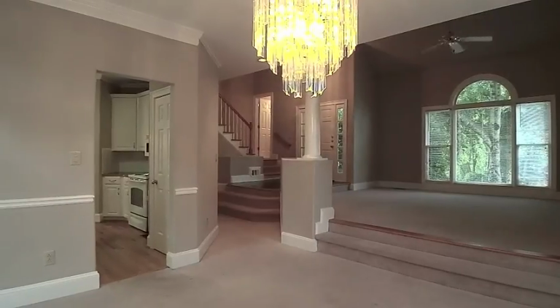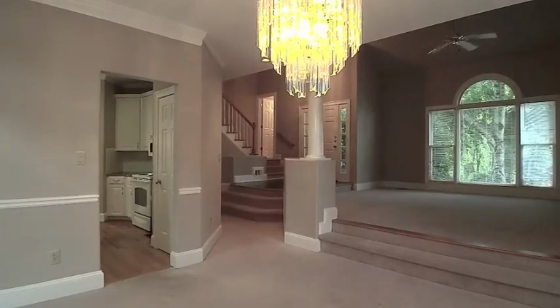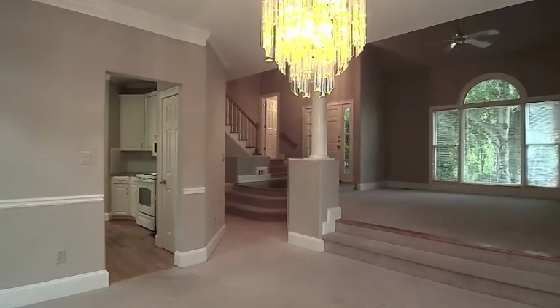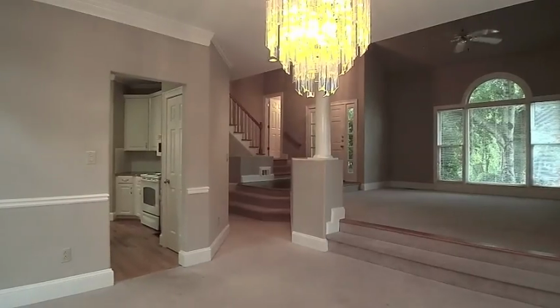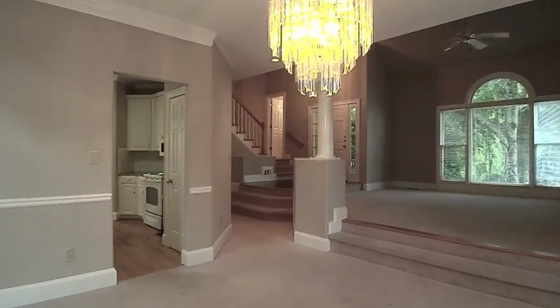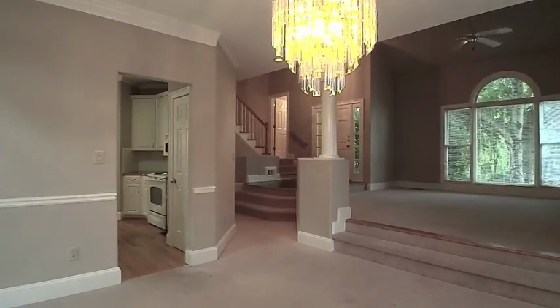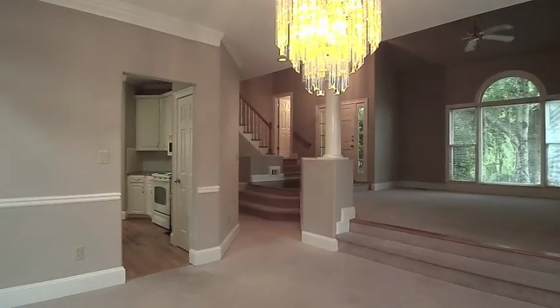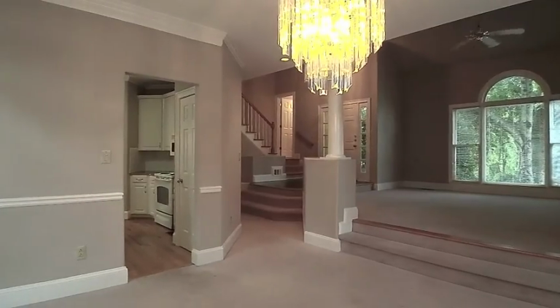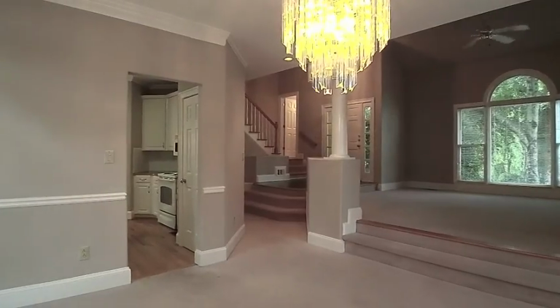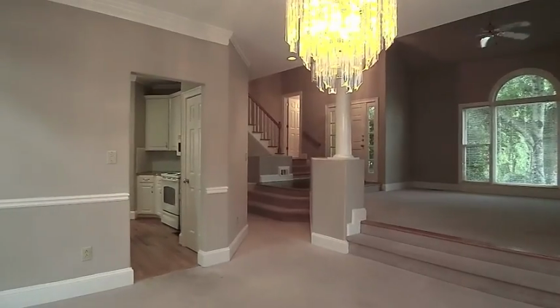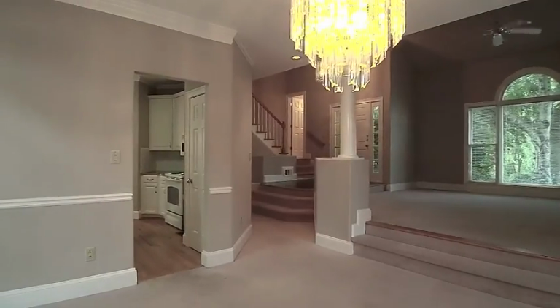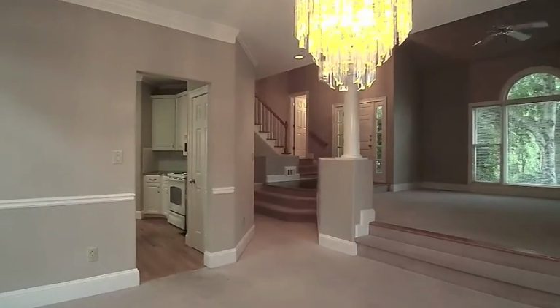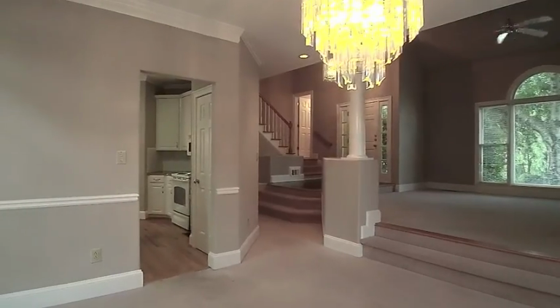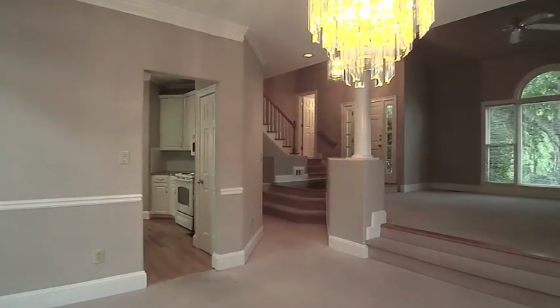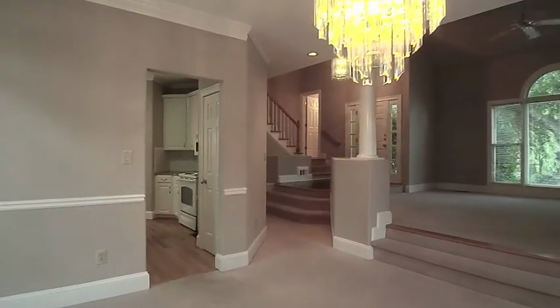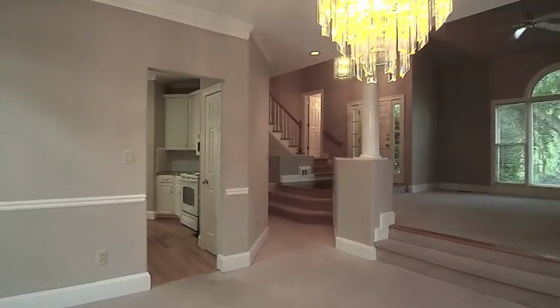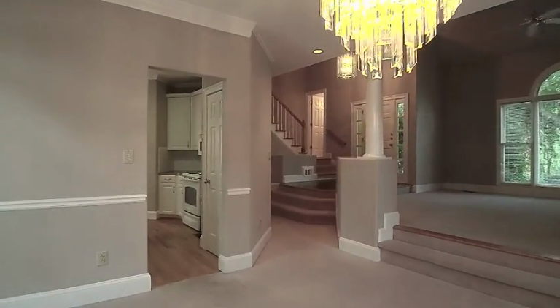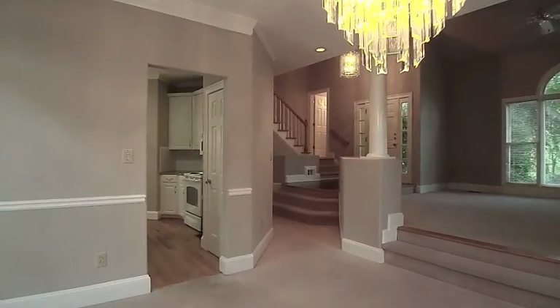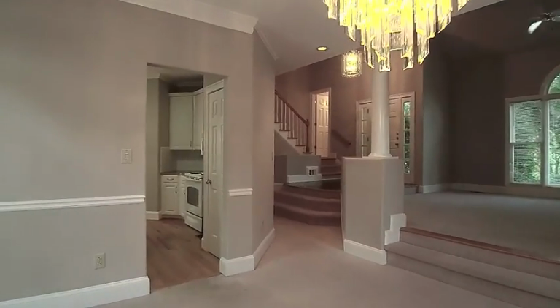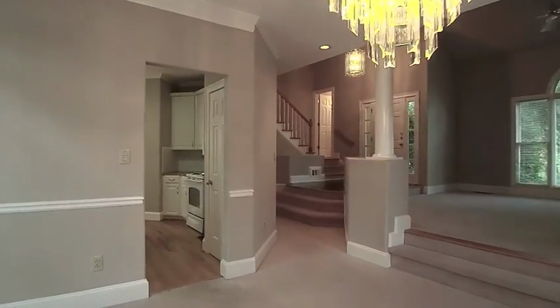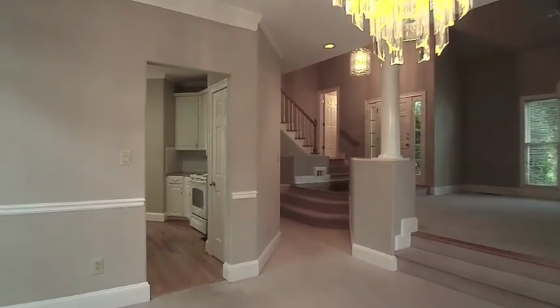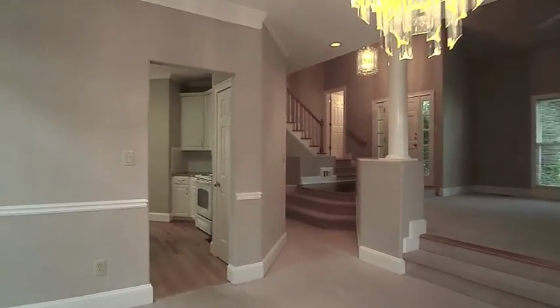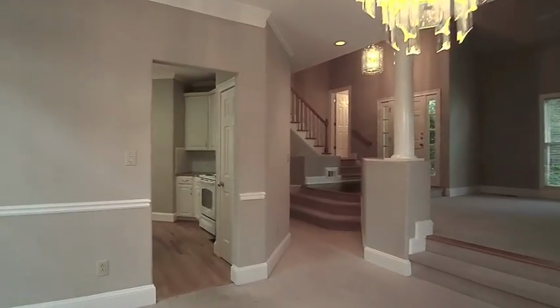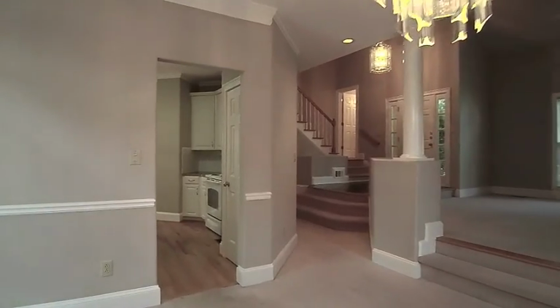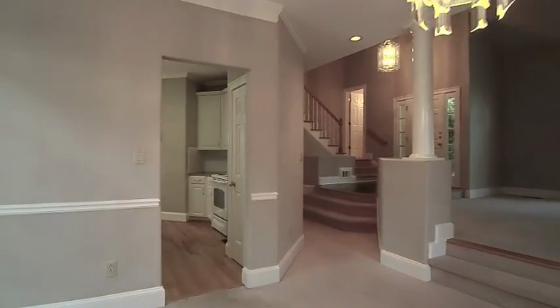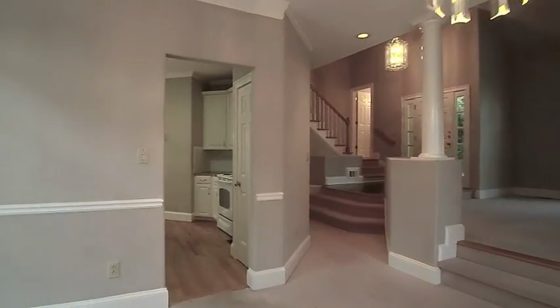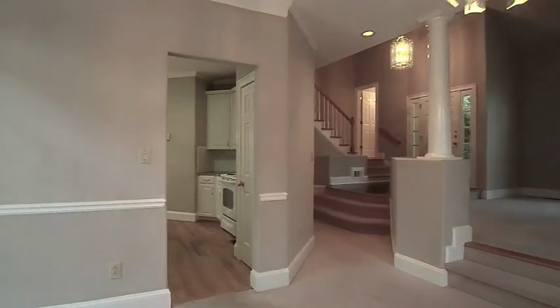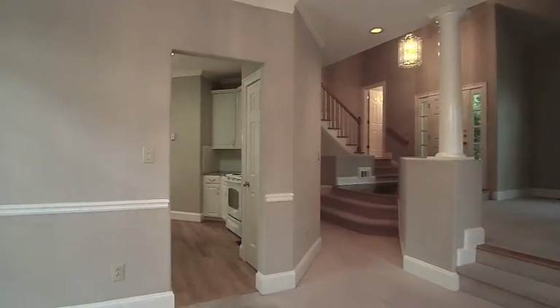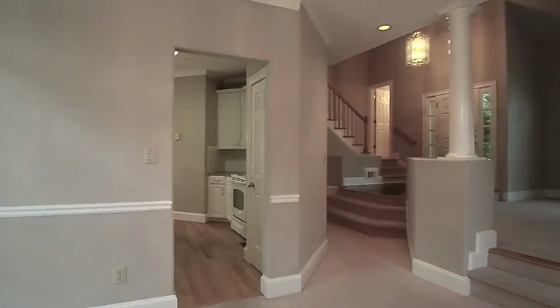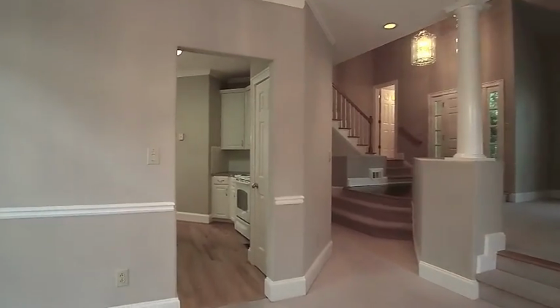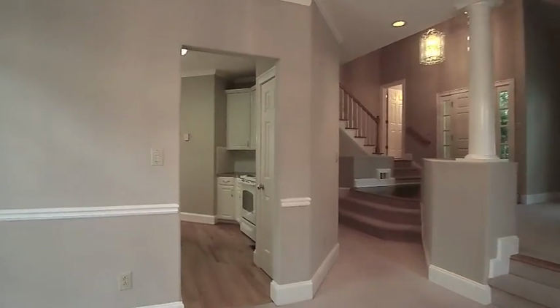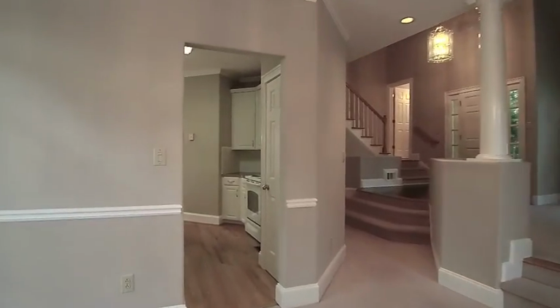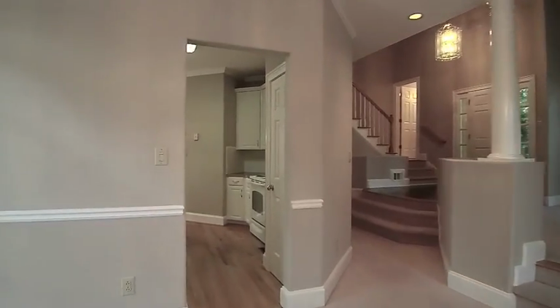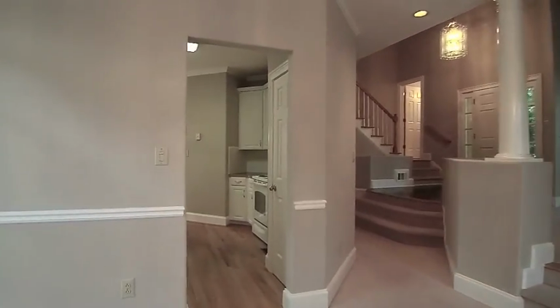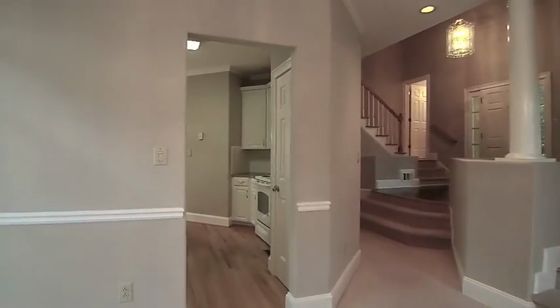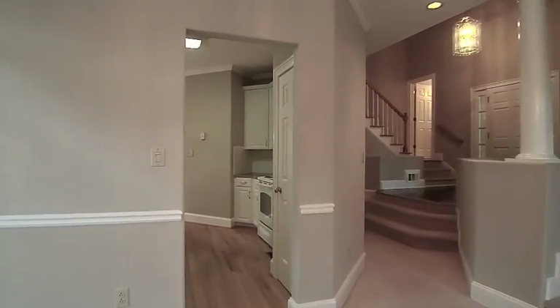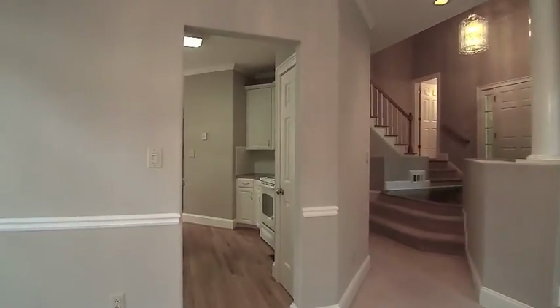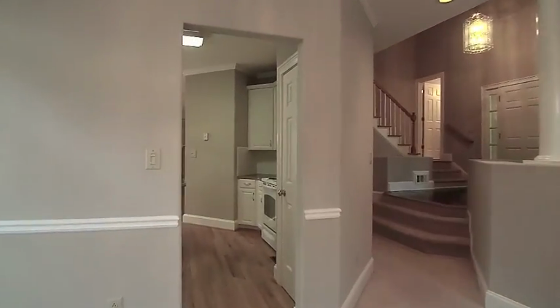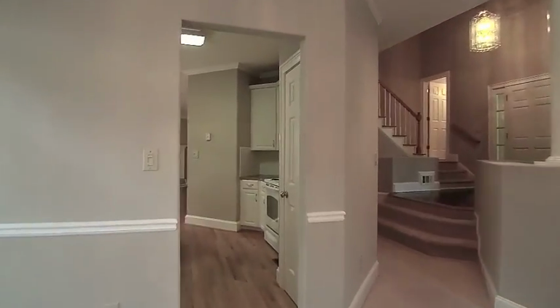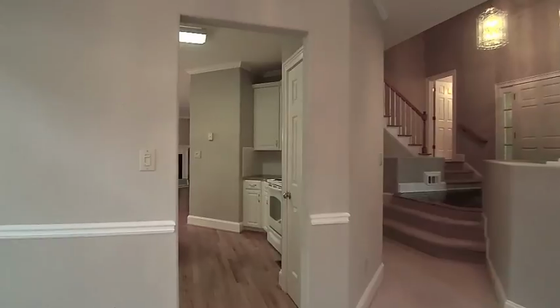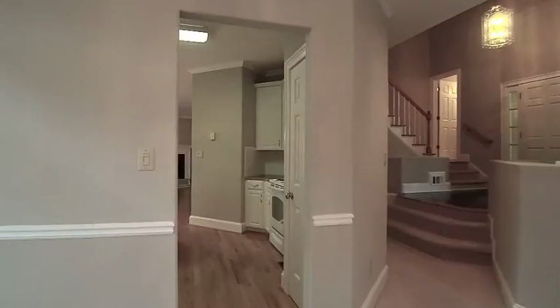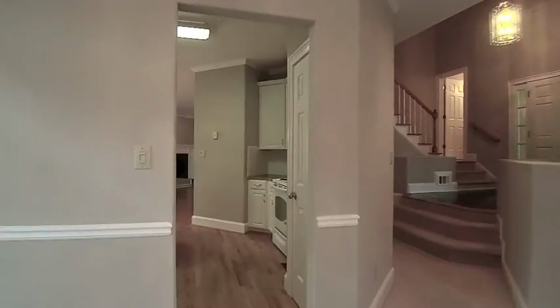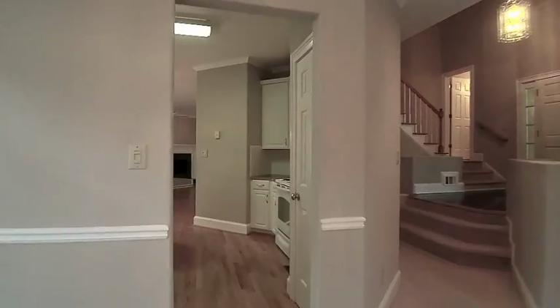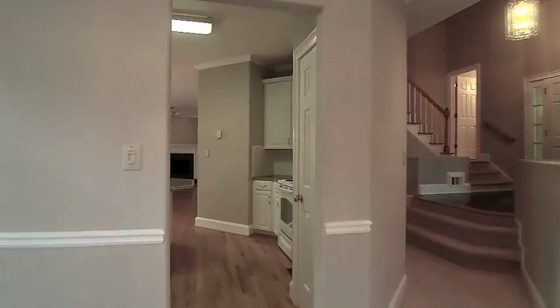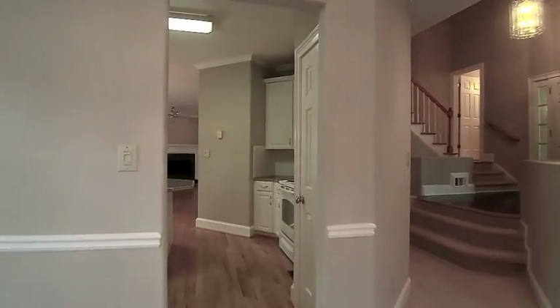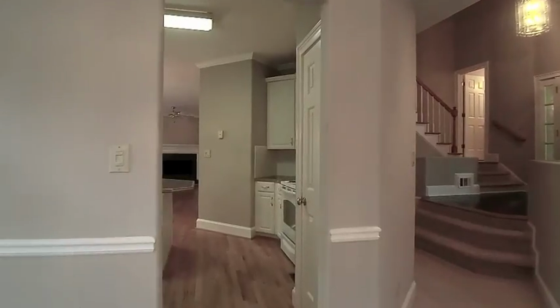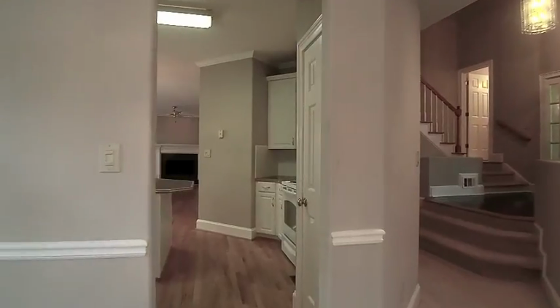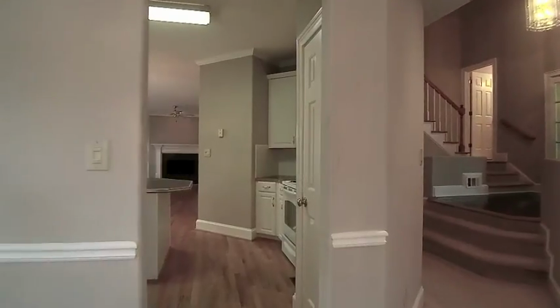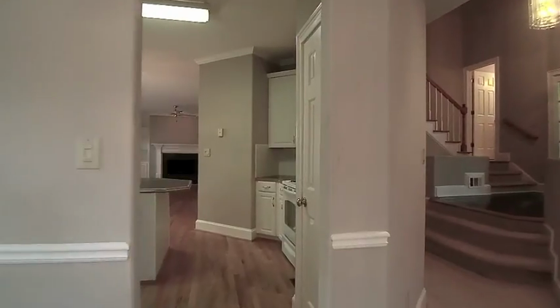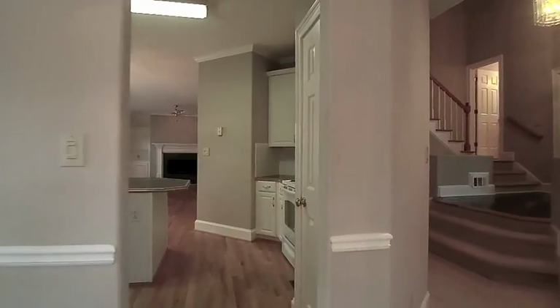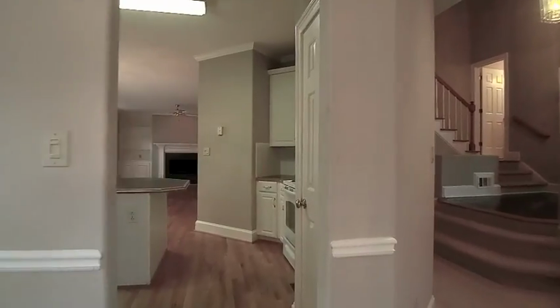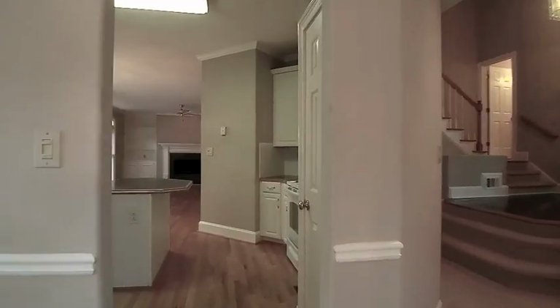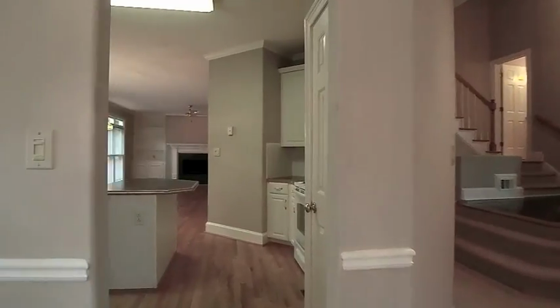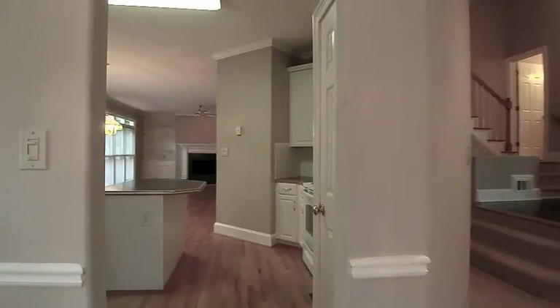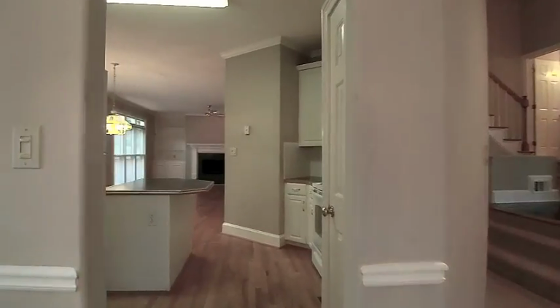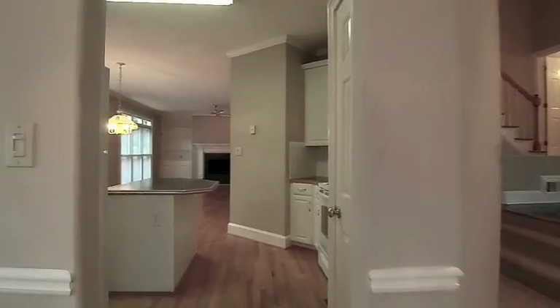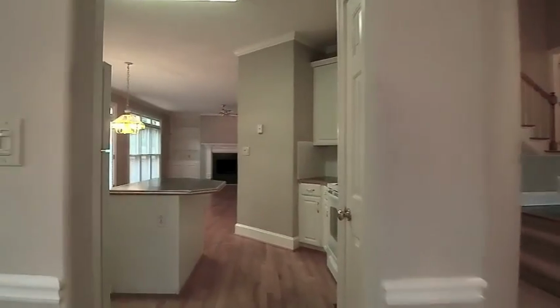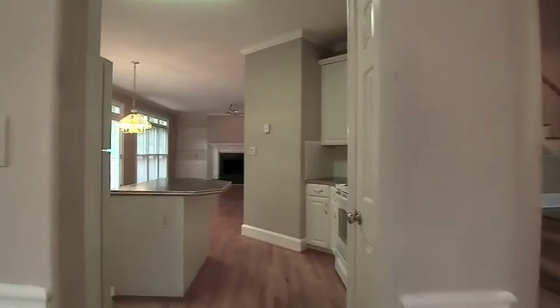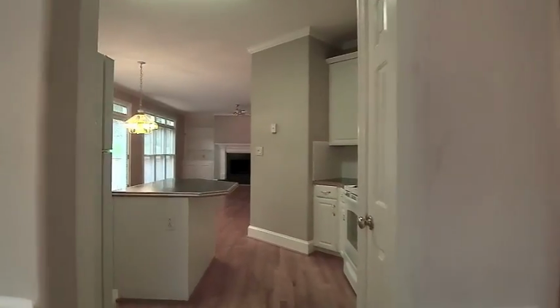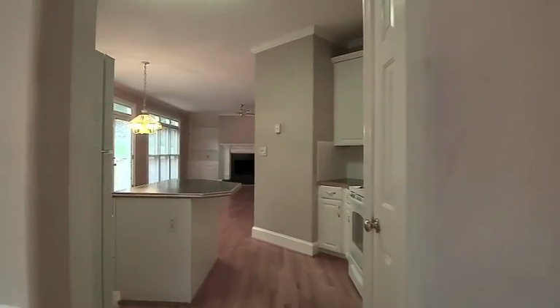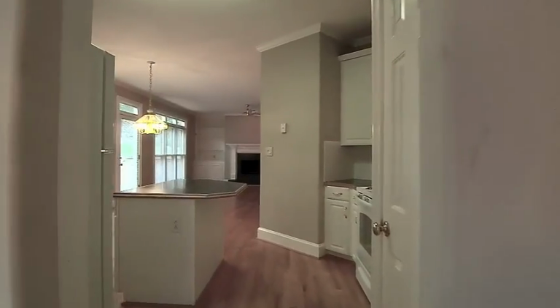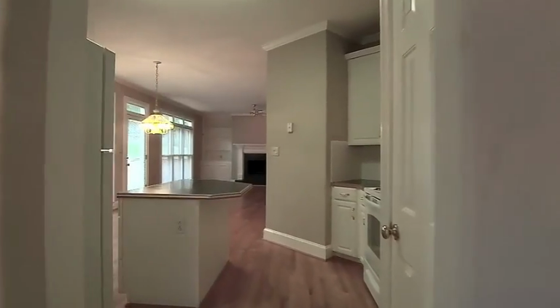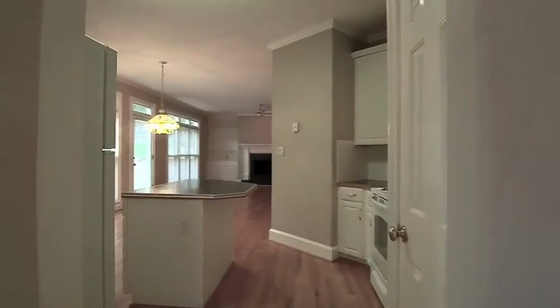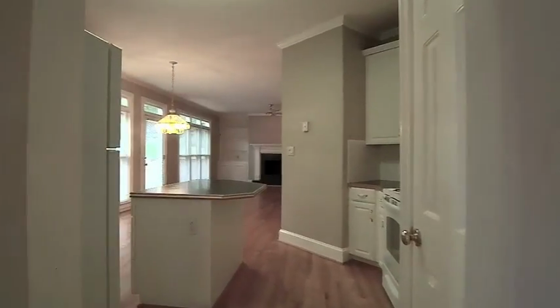The open floor plan, soaring ceilings, and large windows create a light-filled environment.